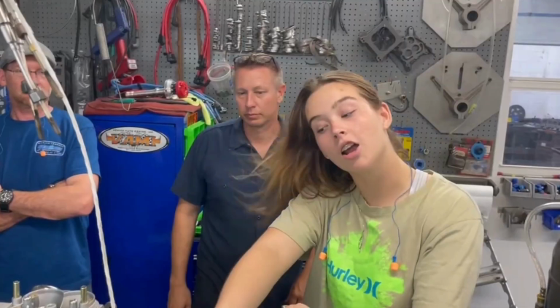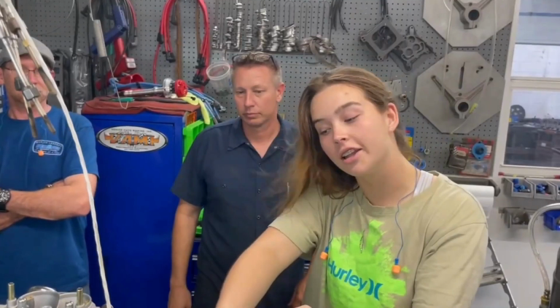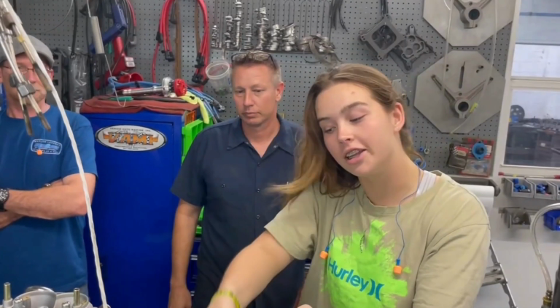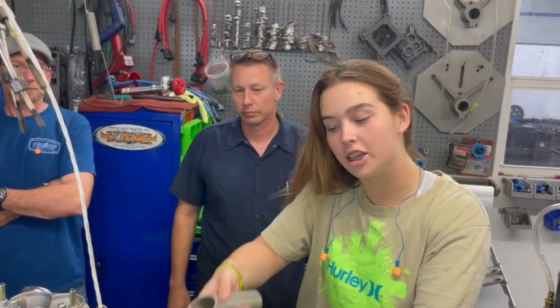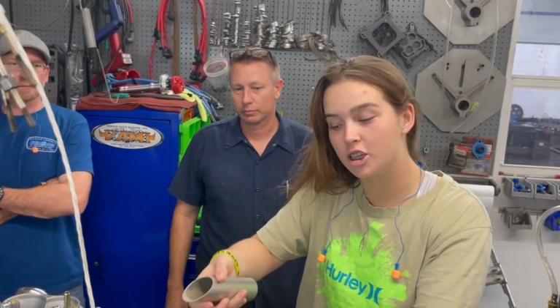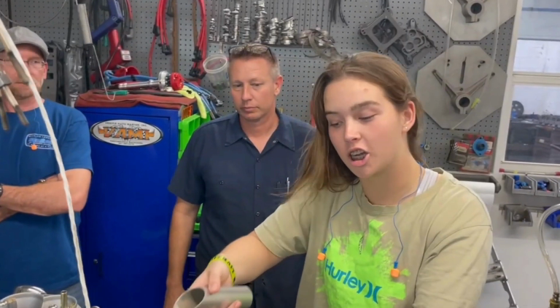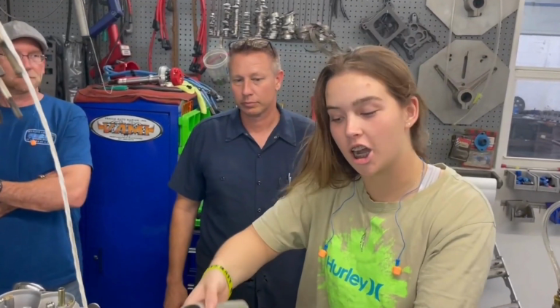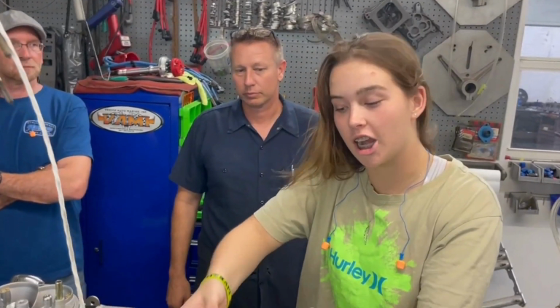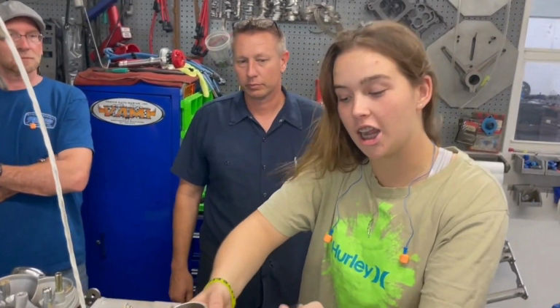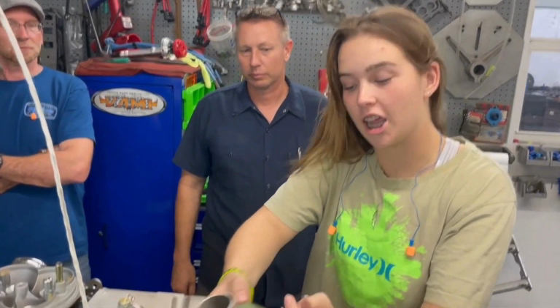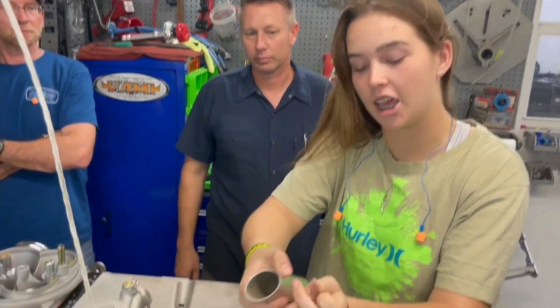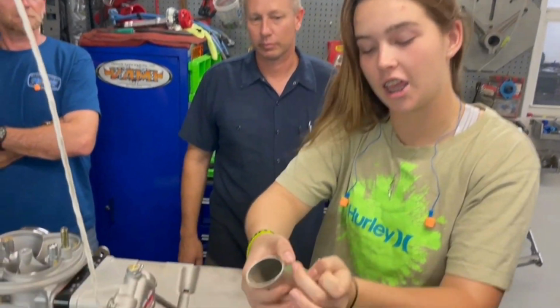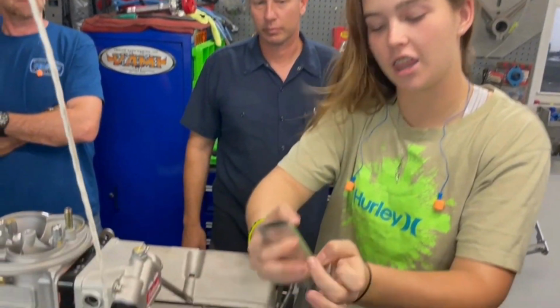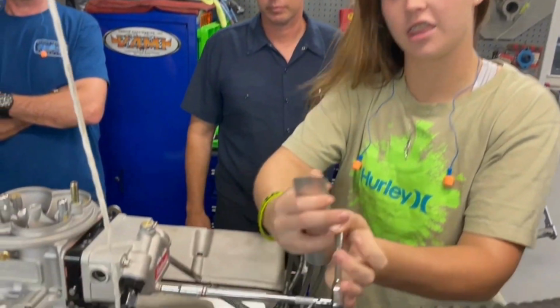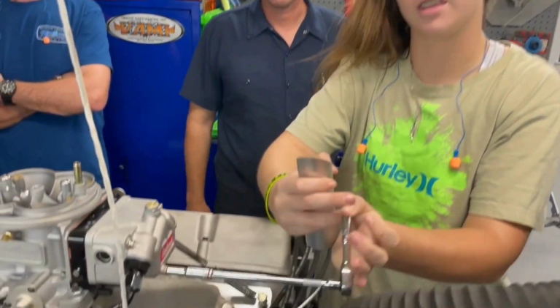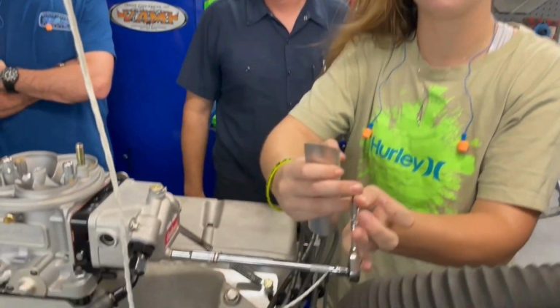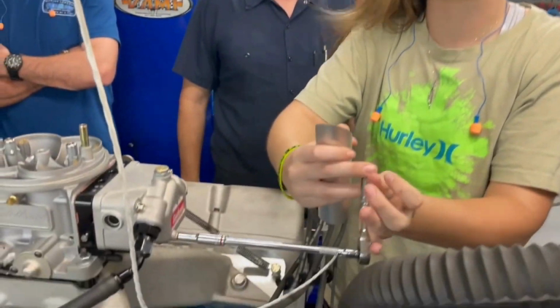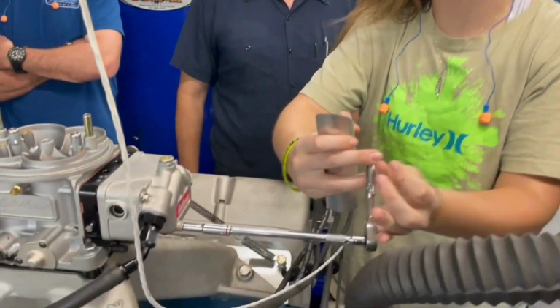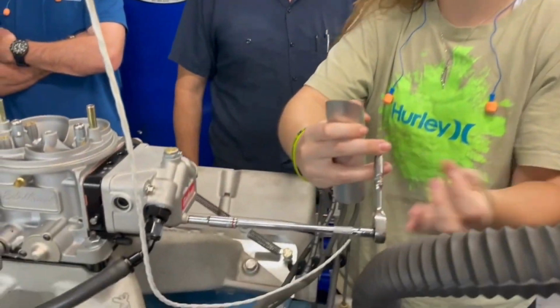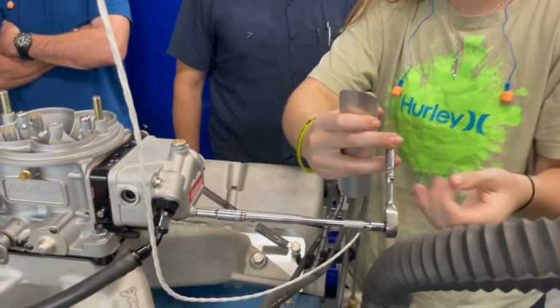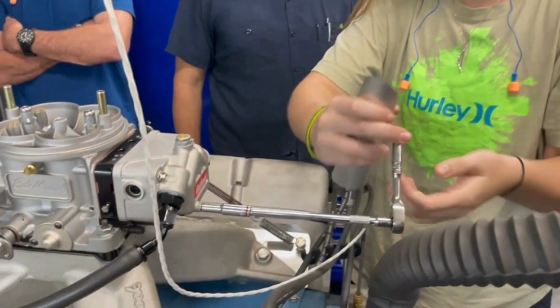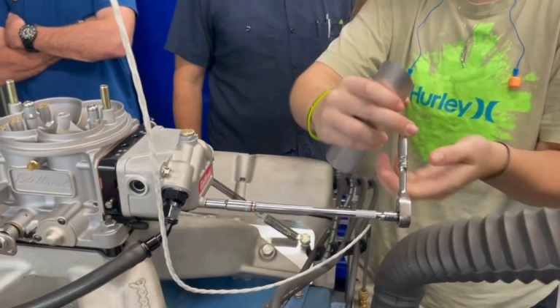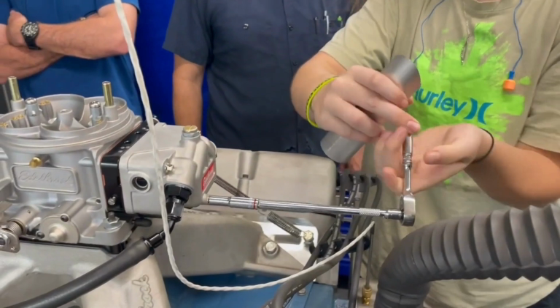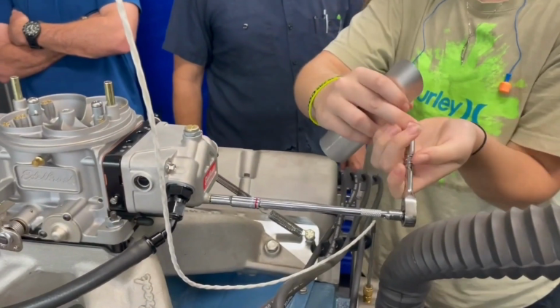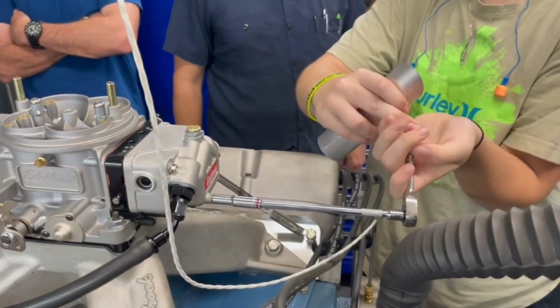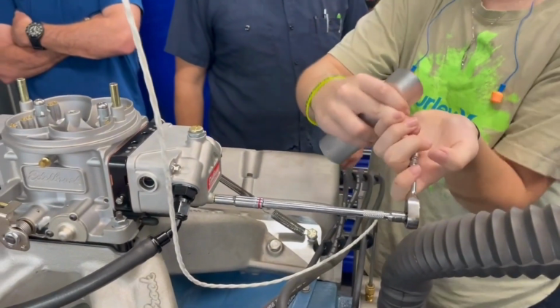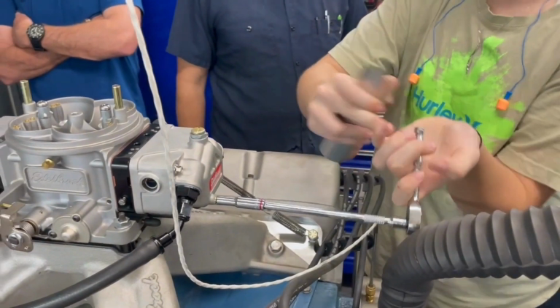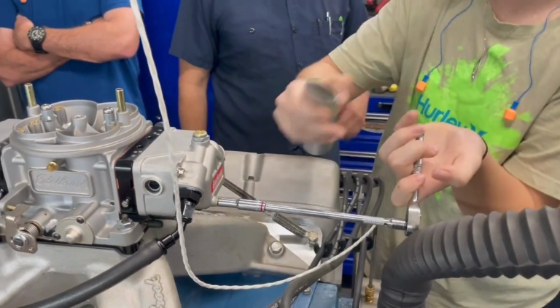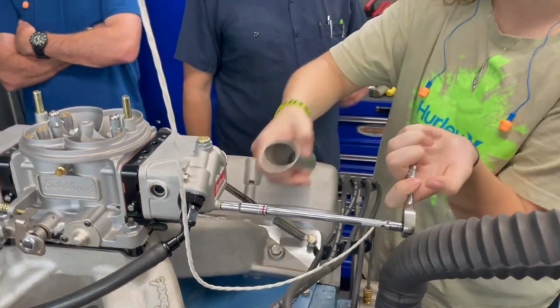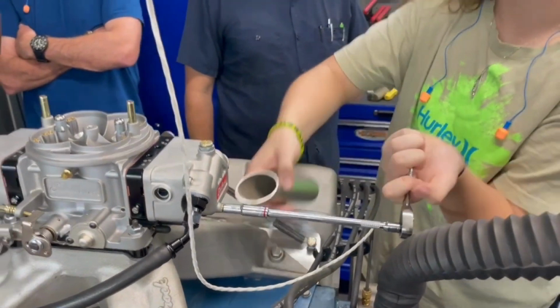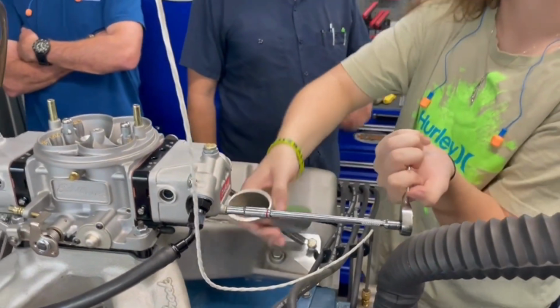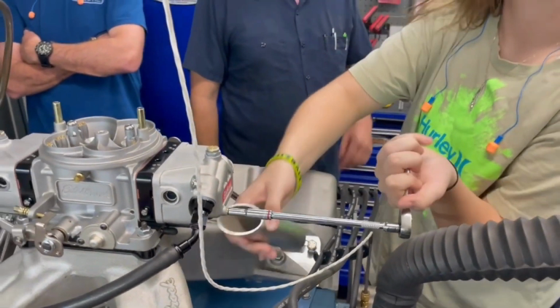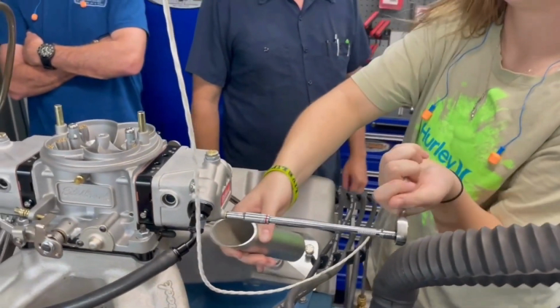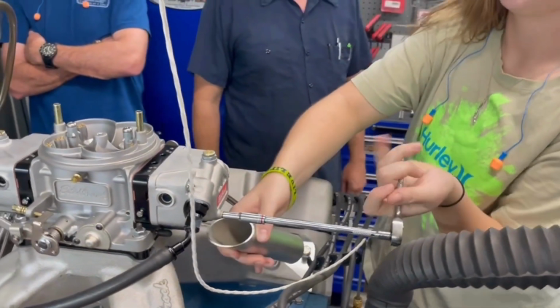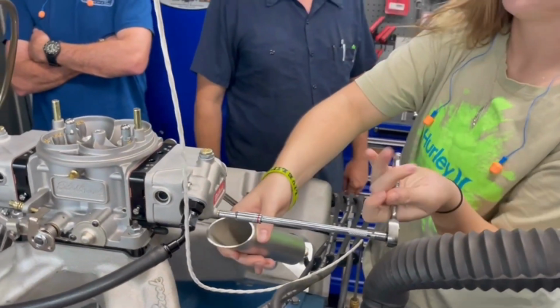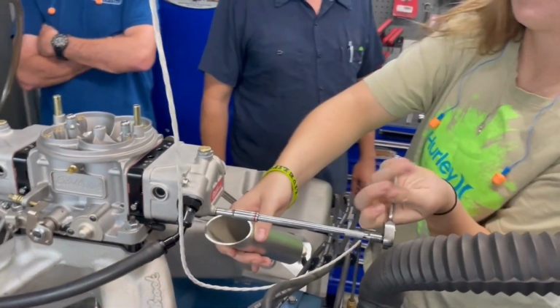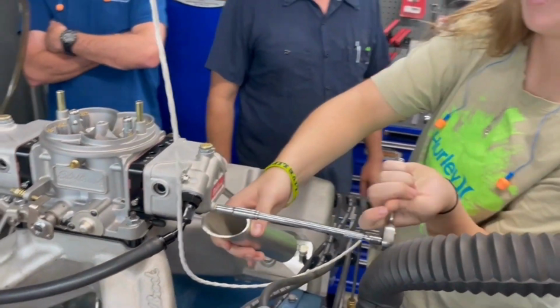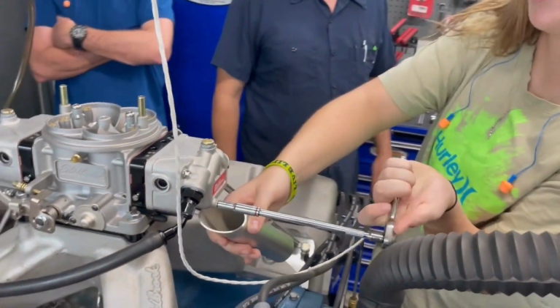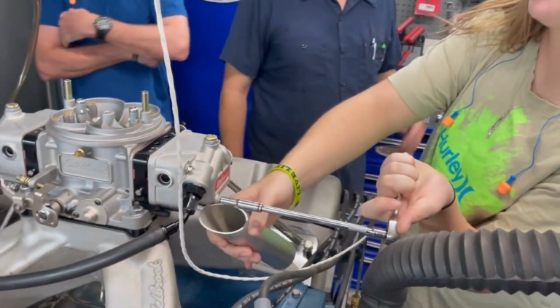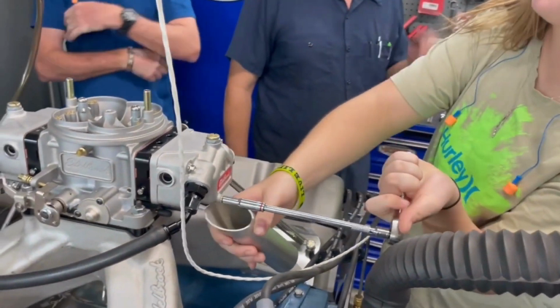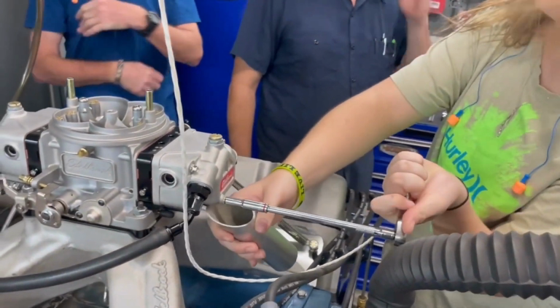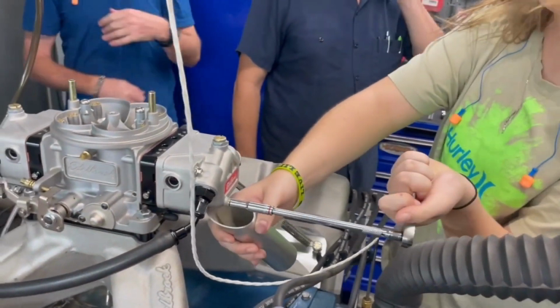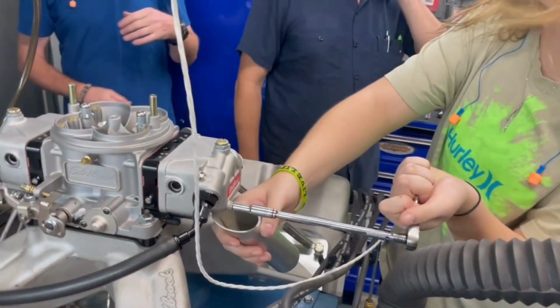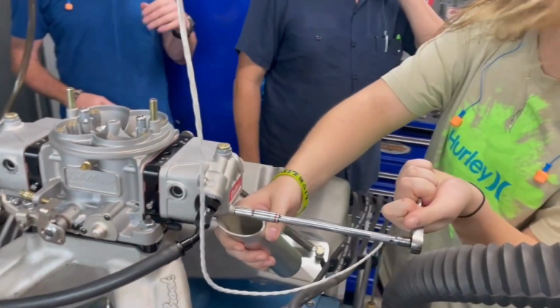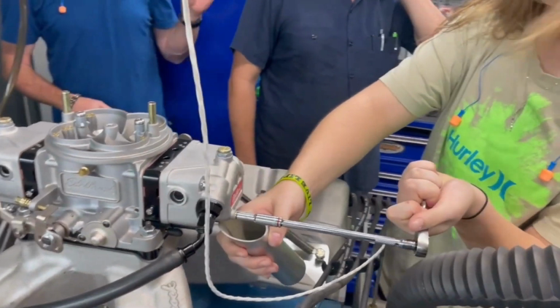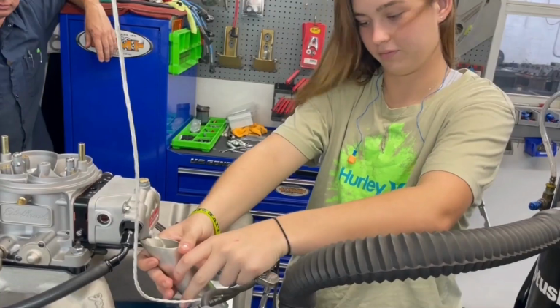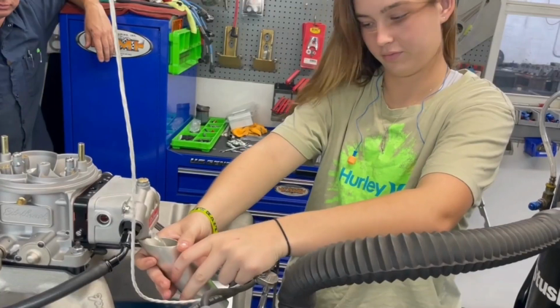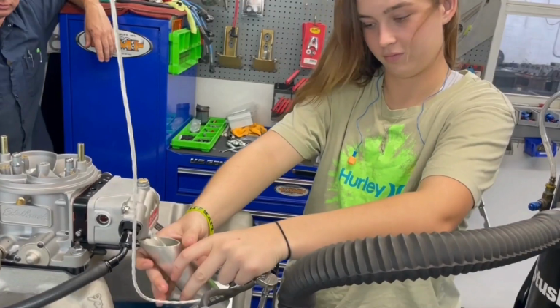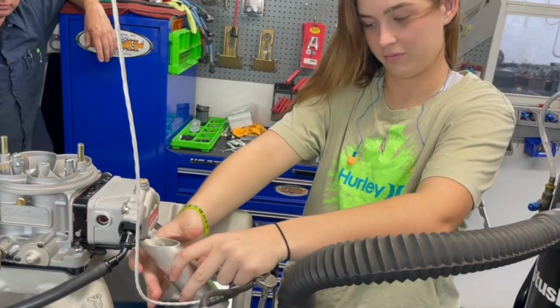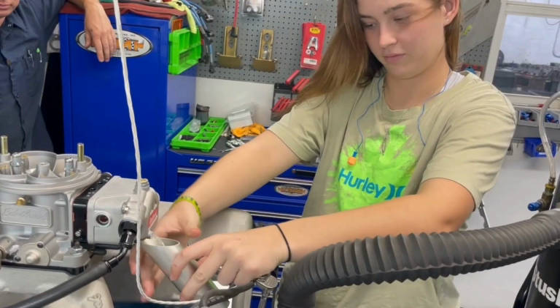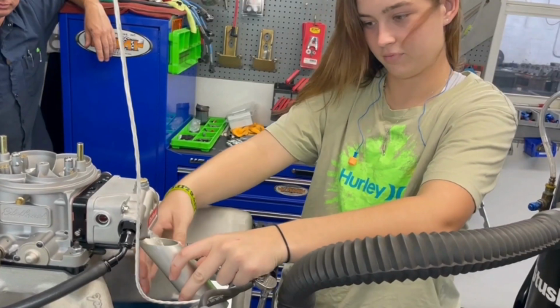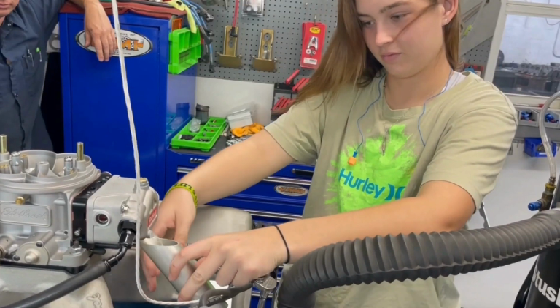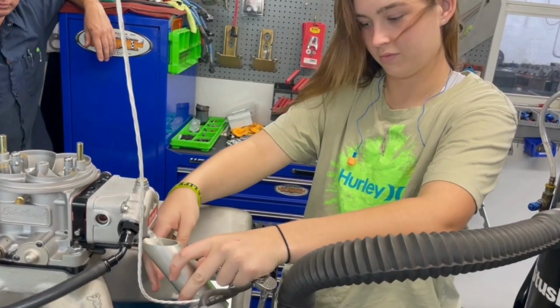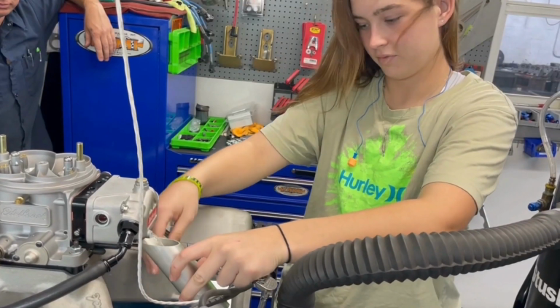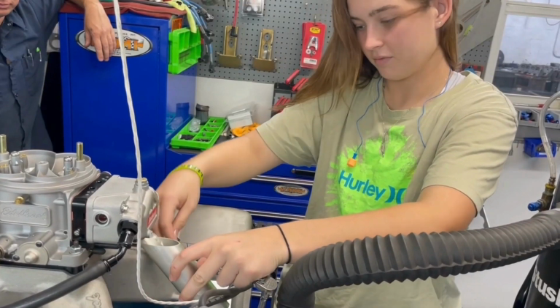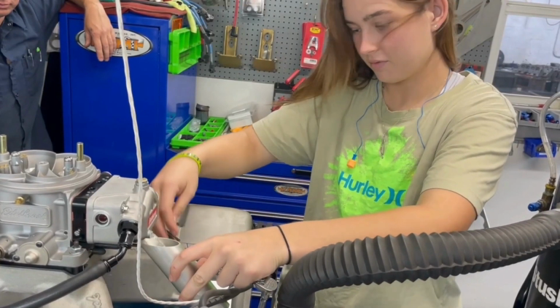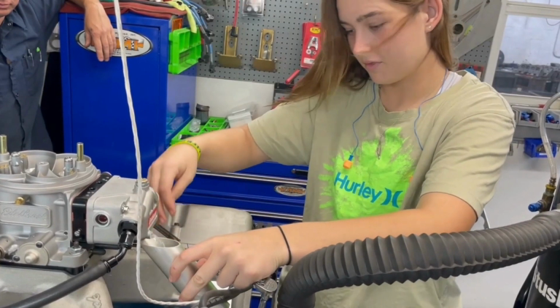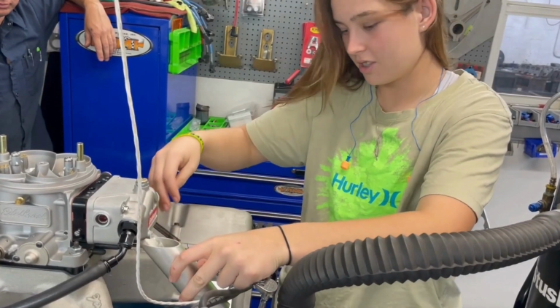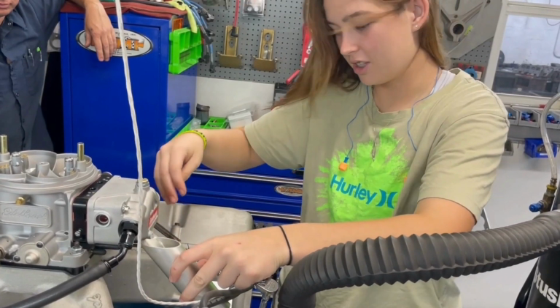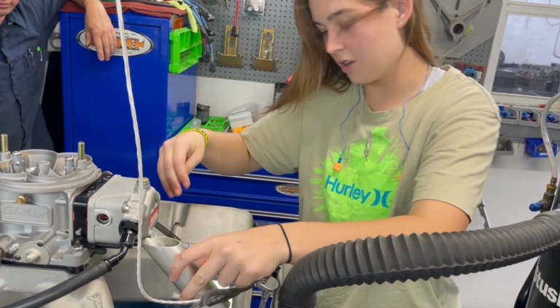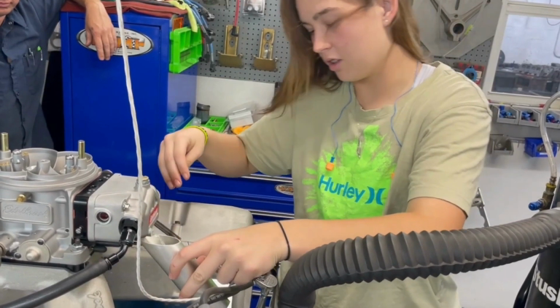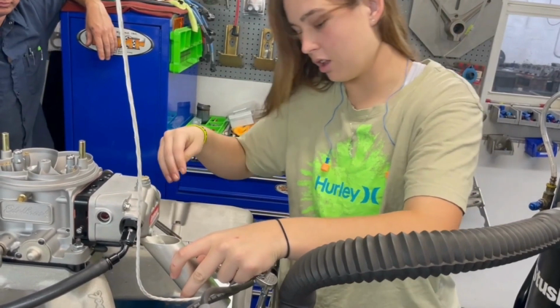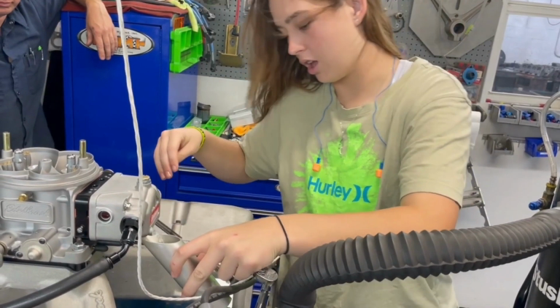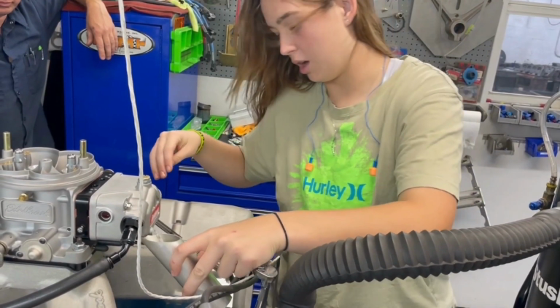Currently draining the fuel out of the drain port. It's a cute little tub.